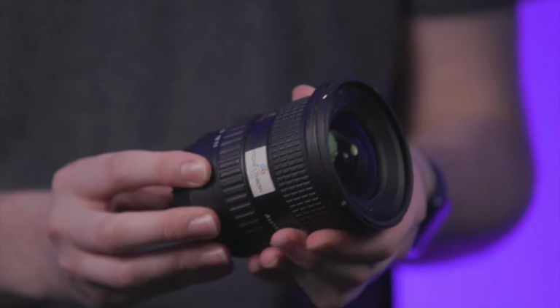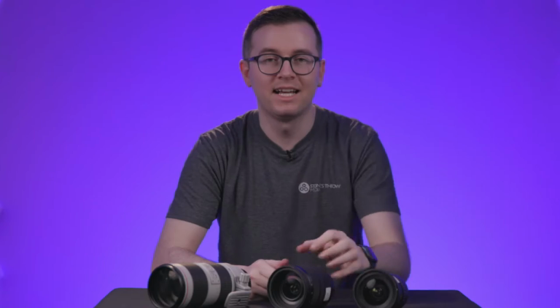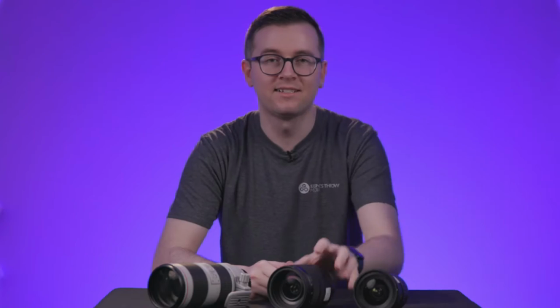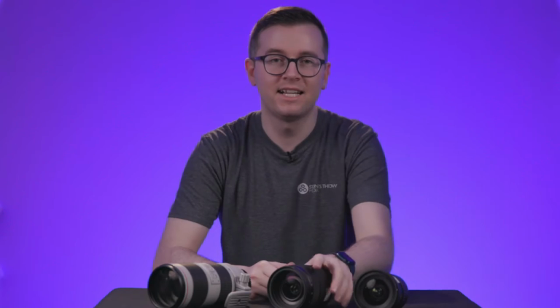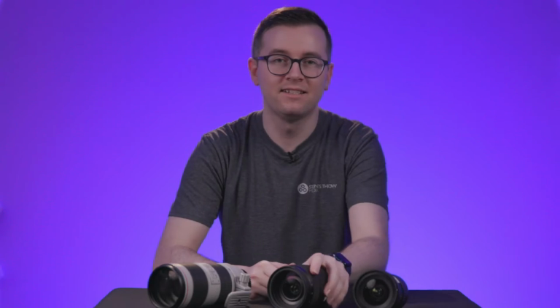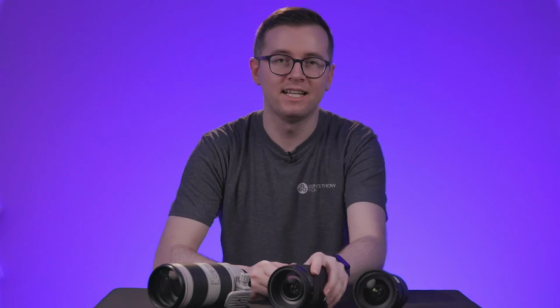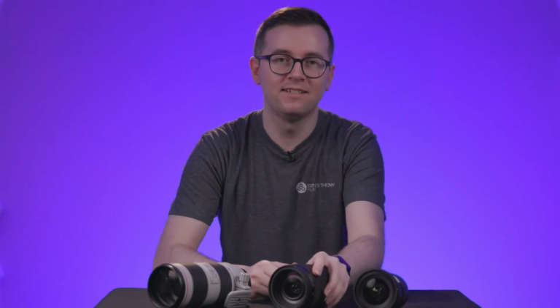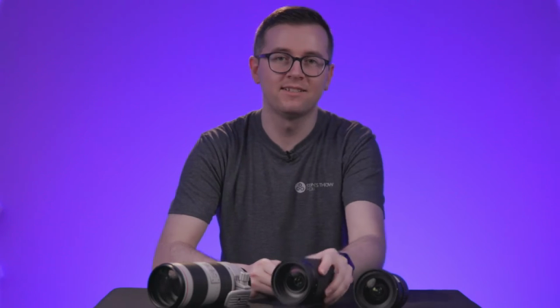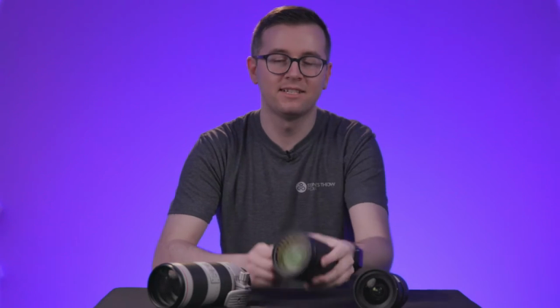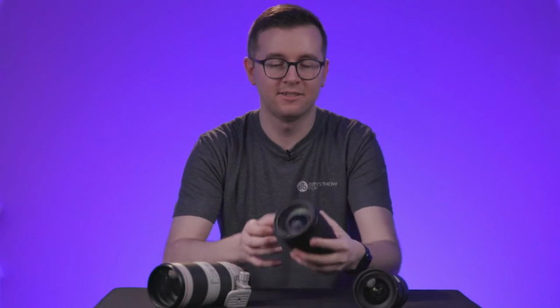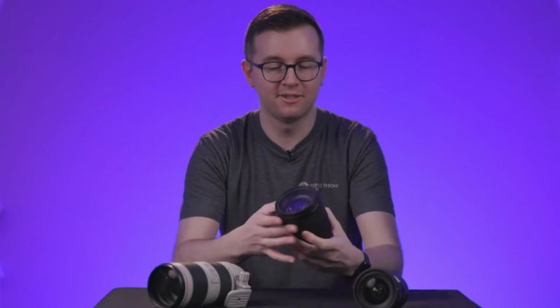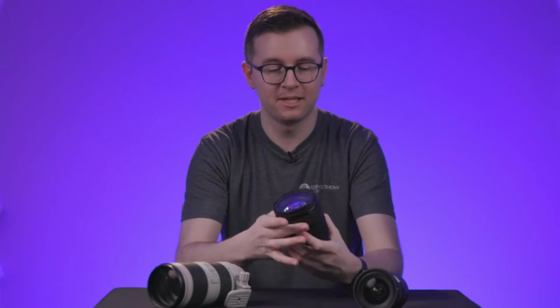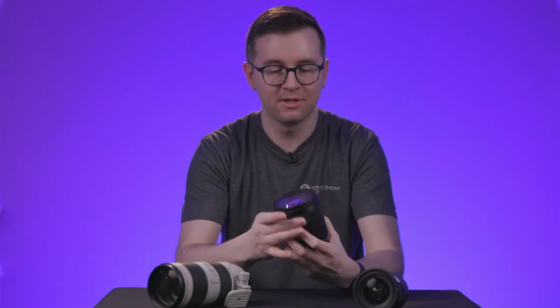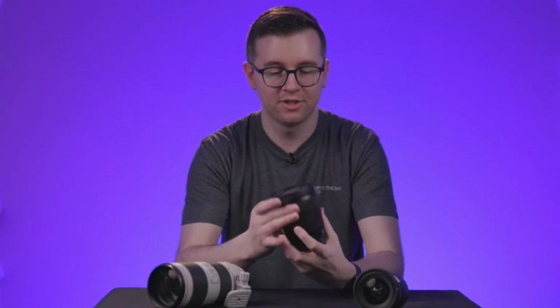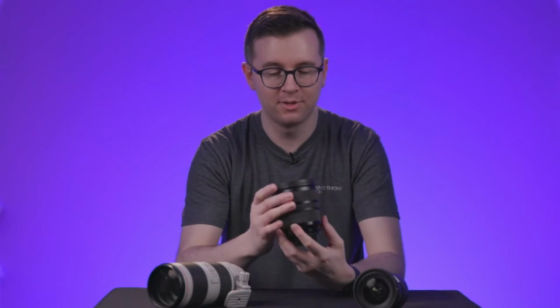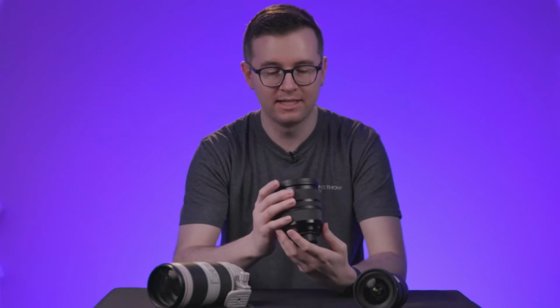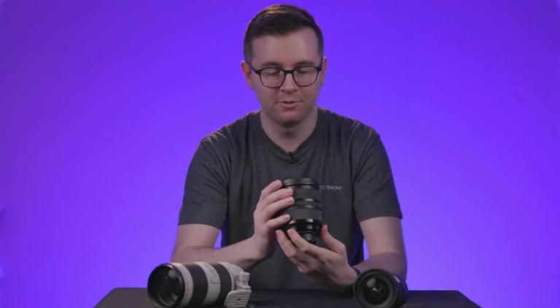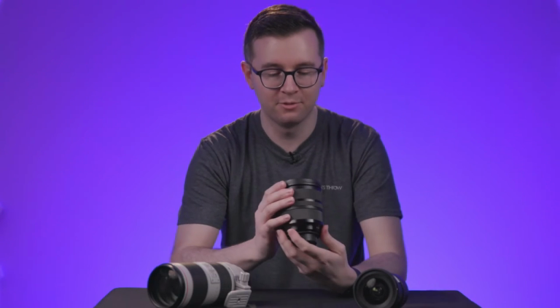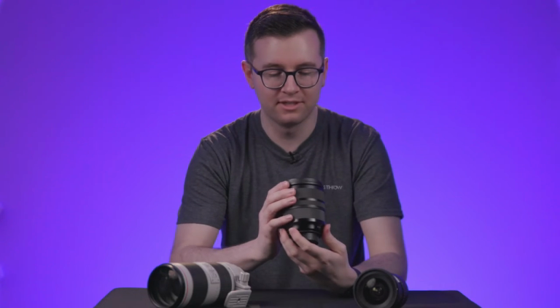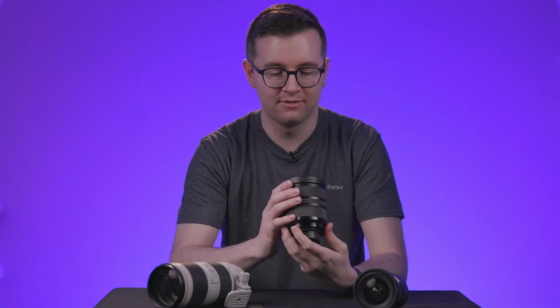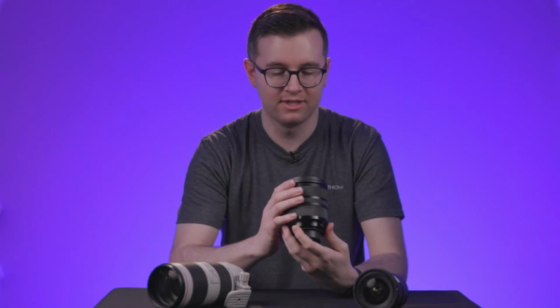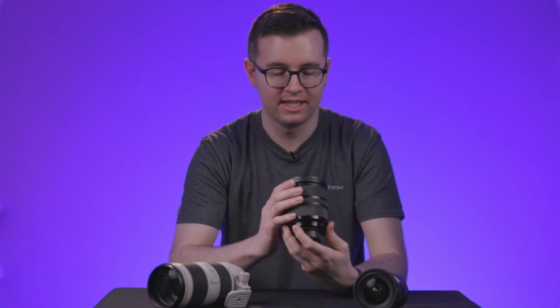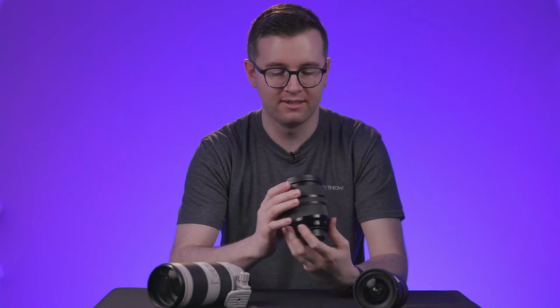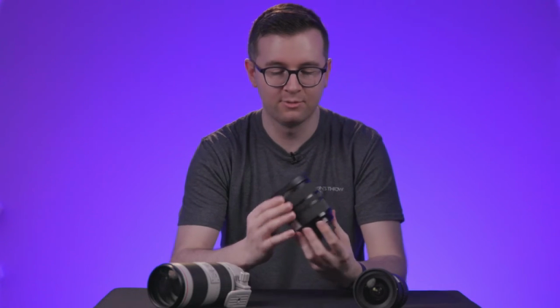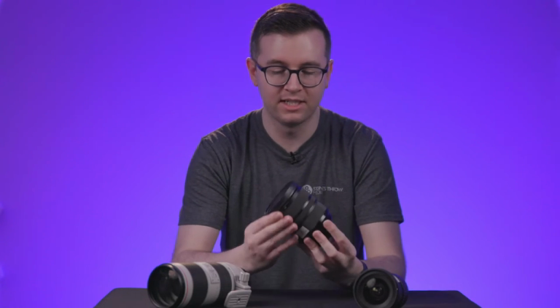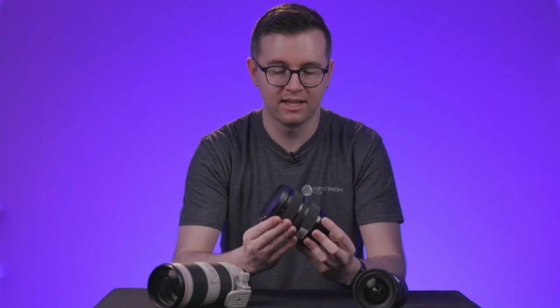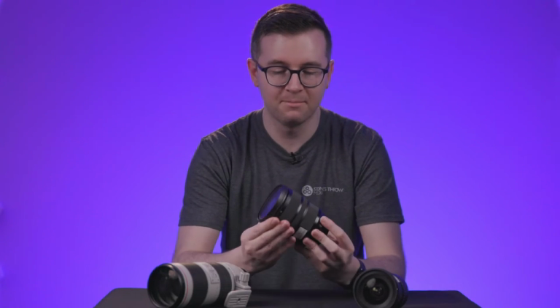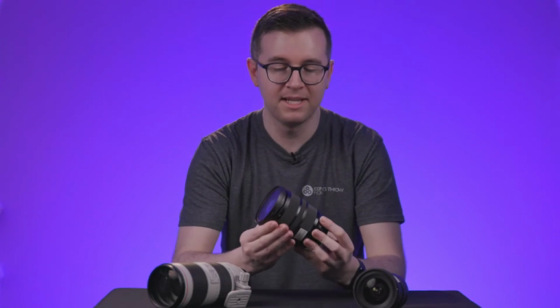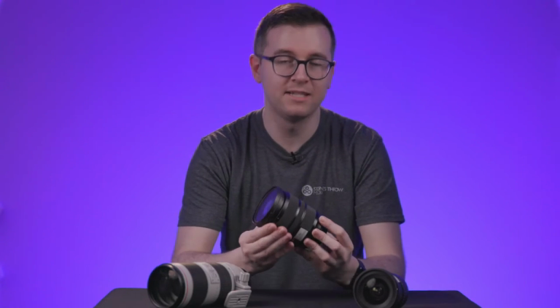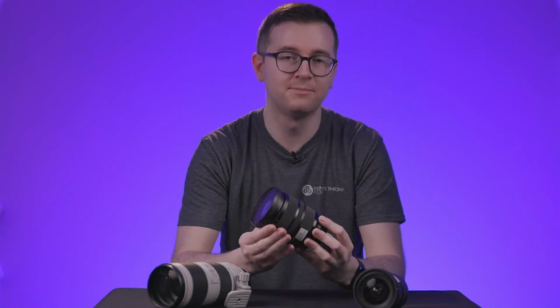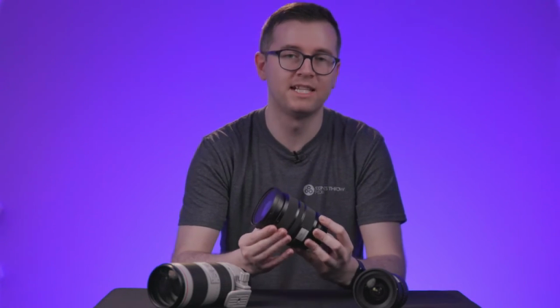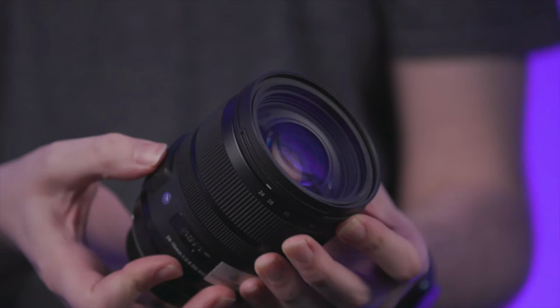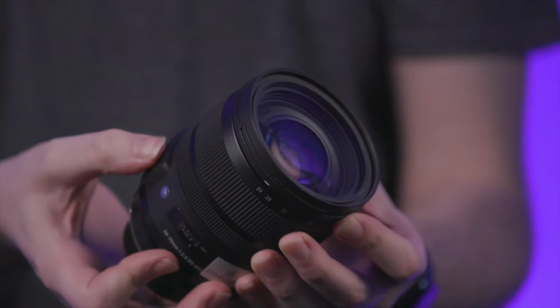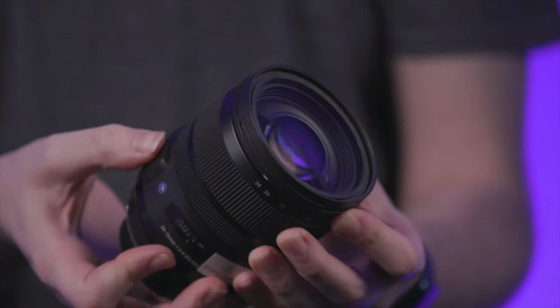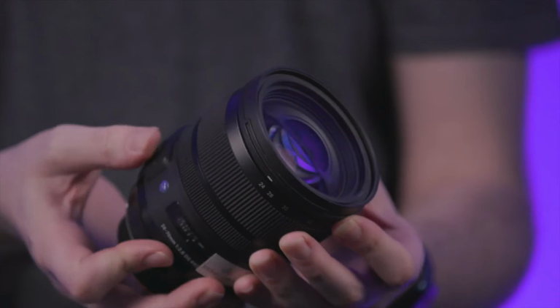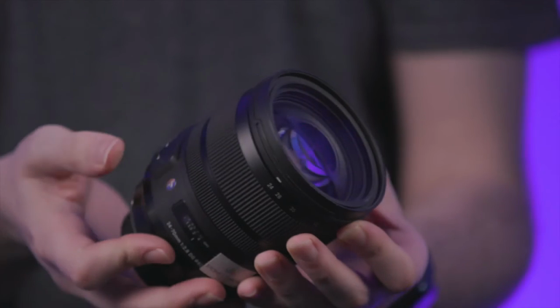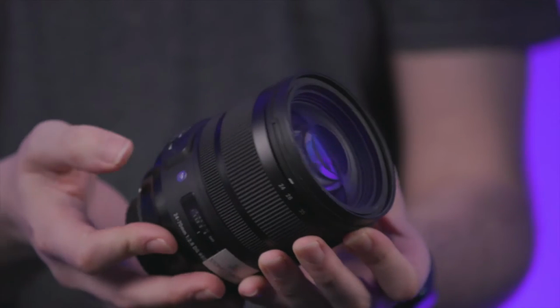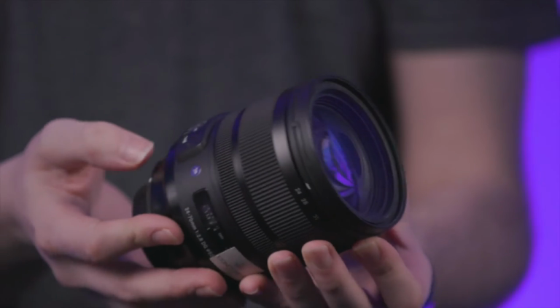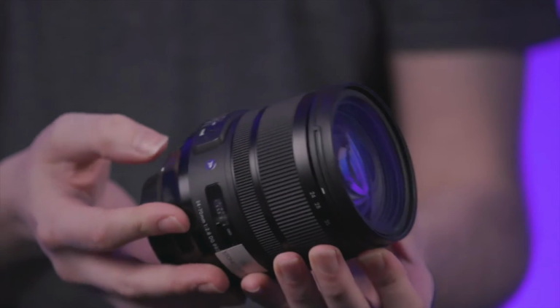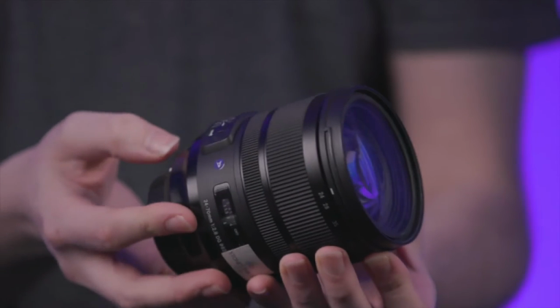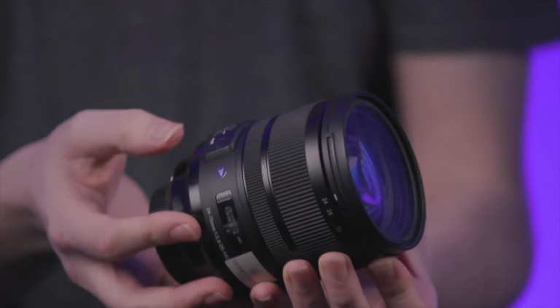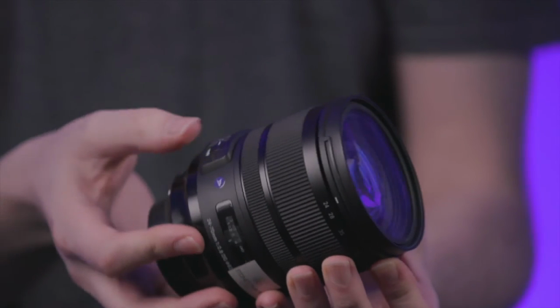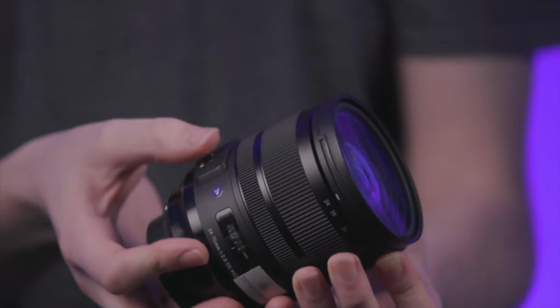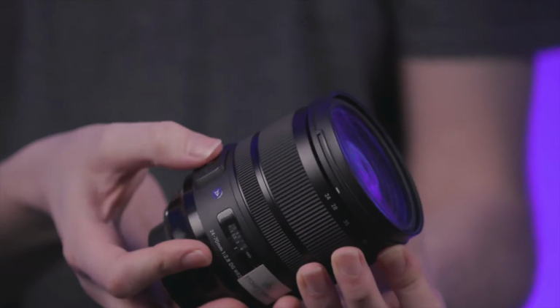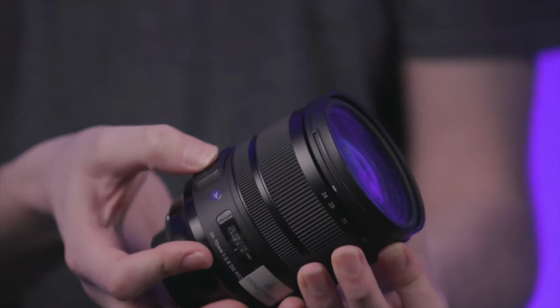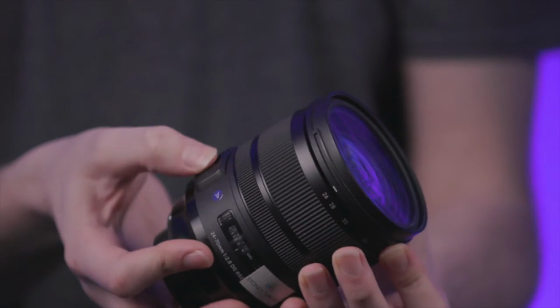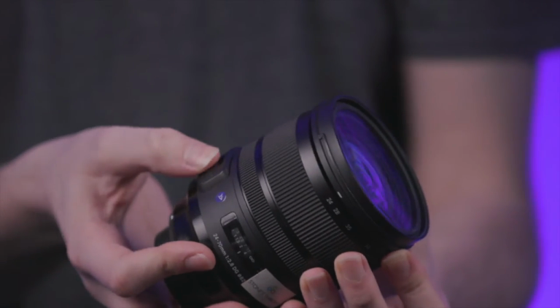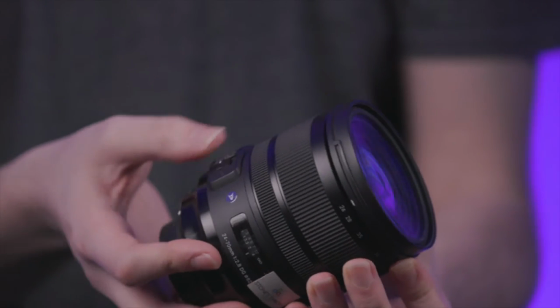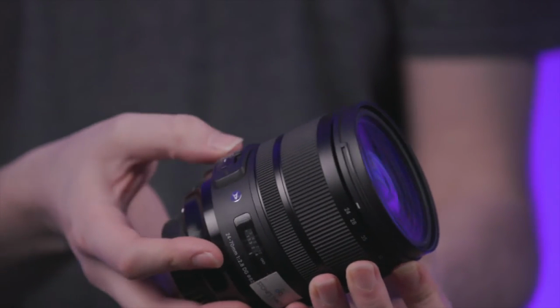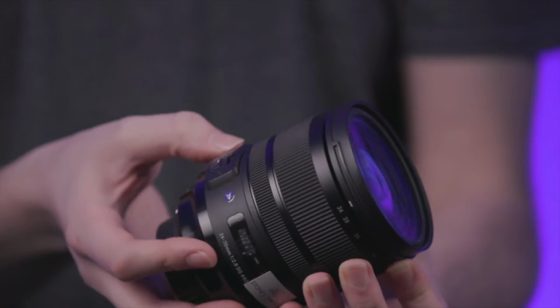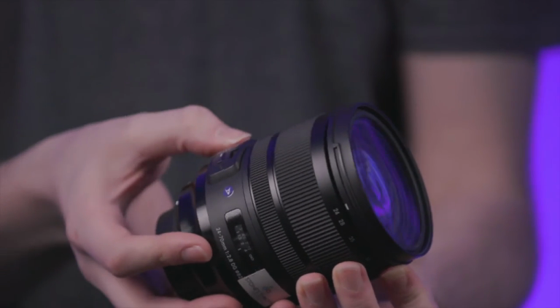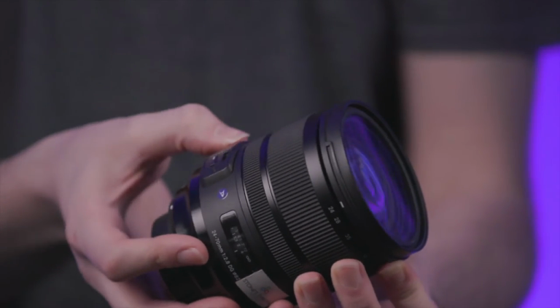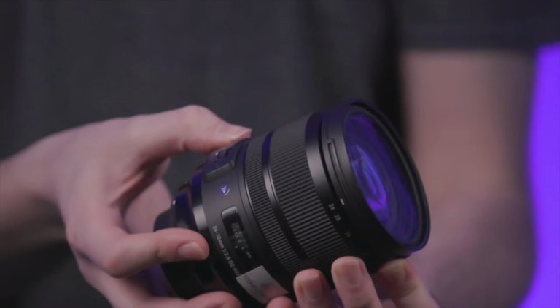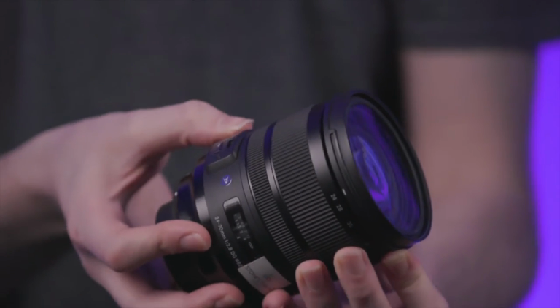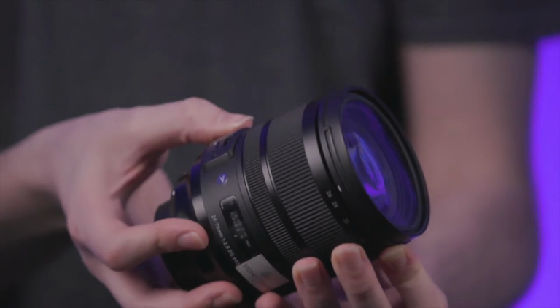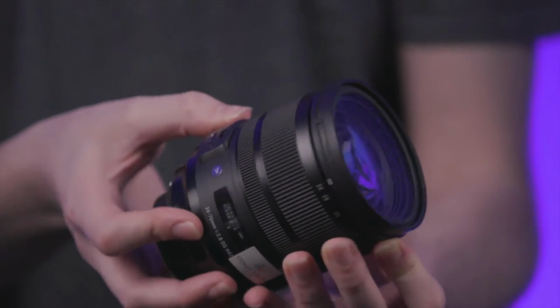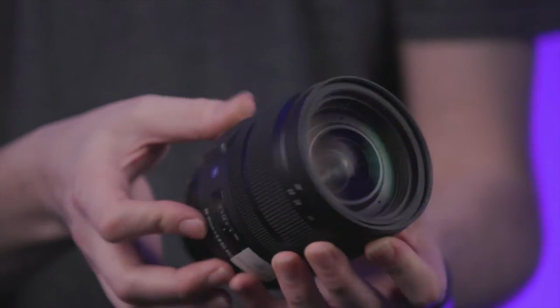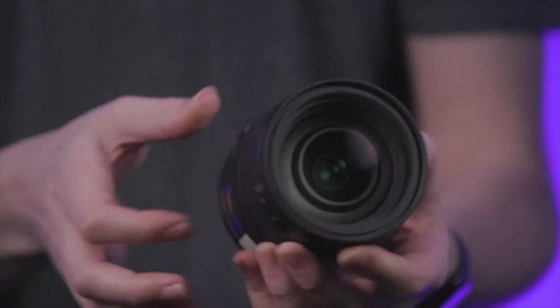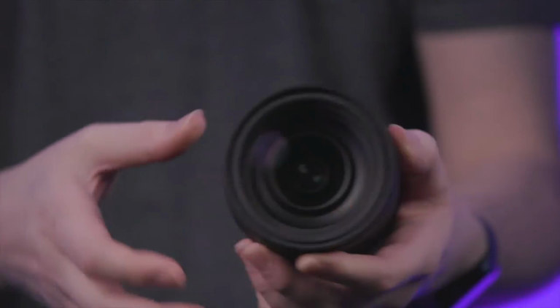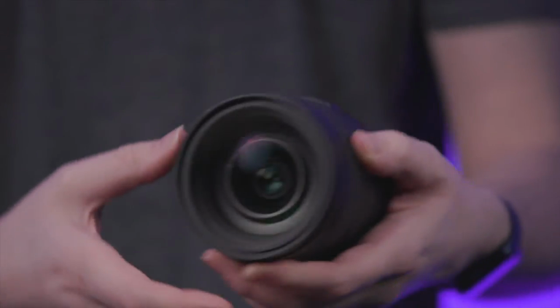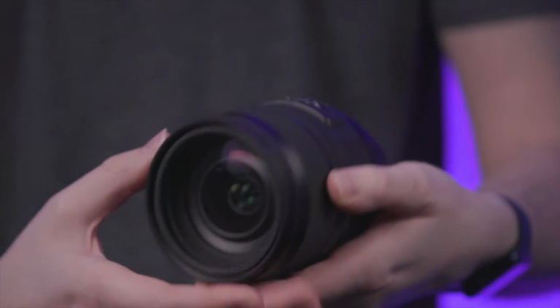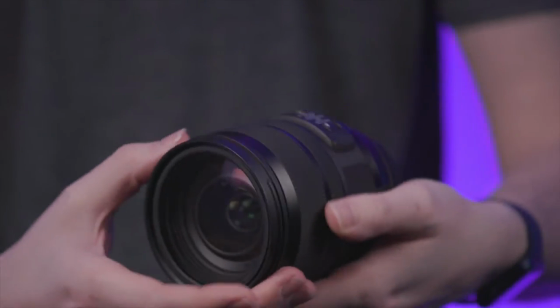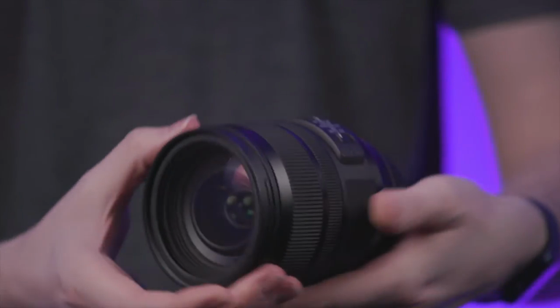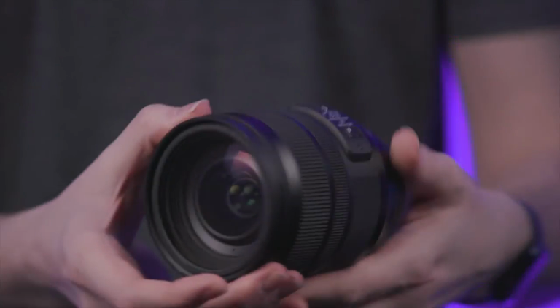Our second lens is a Sigma 24-70, which is our medium lens. We typically use it for interviews and such situations as this.